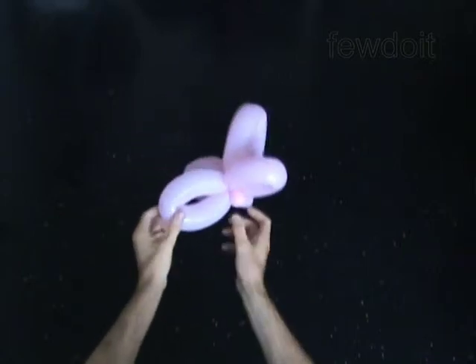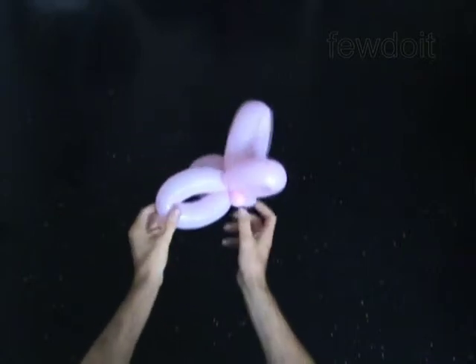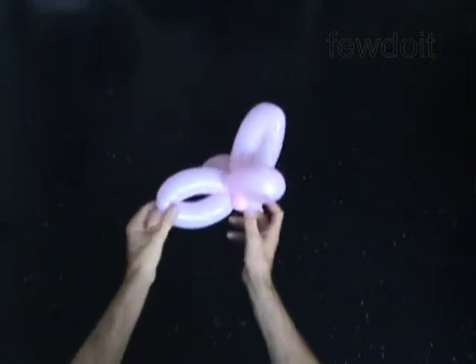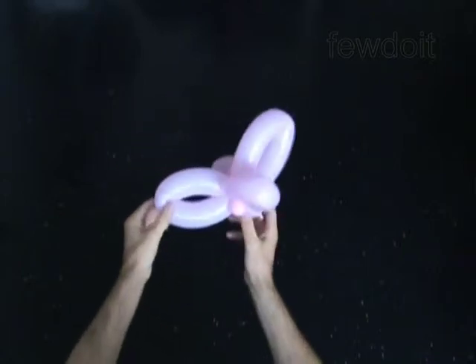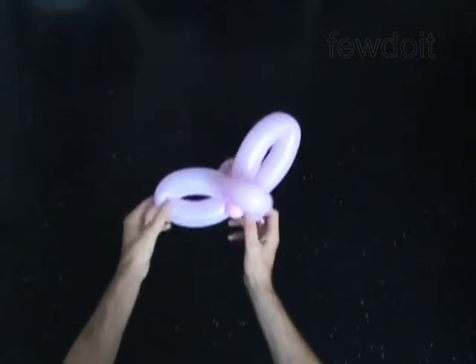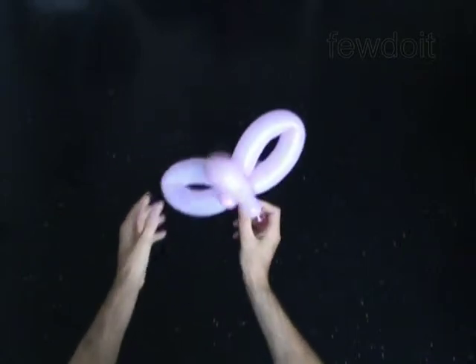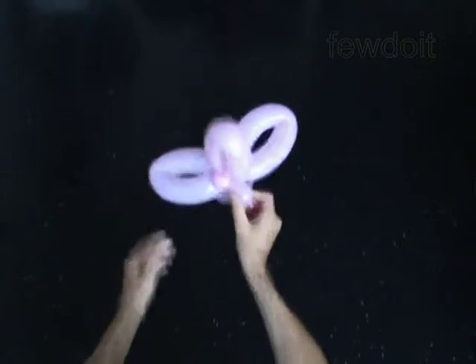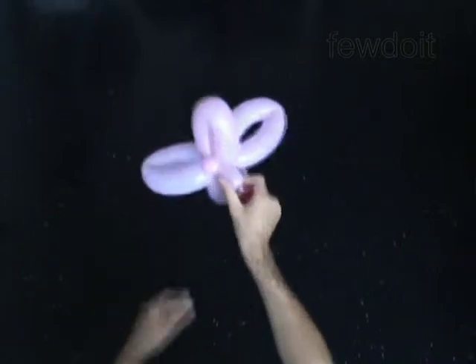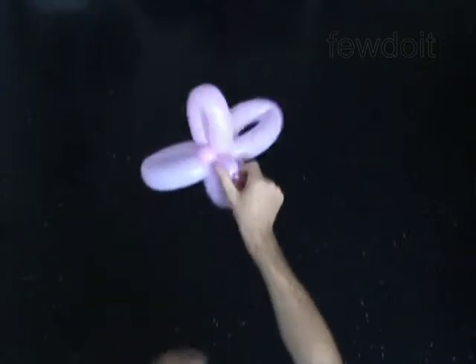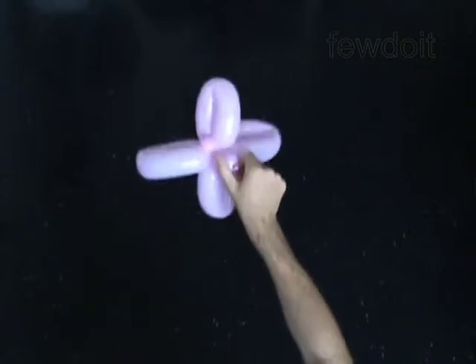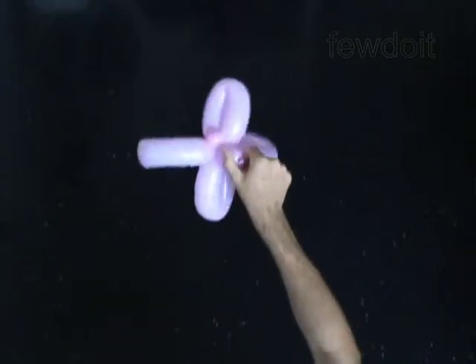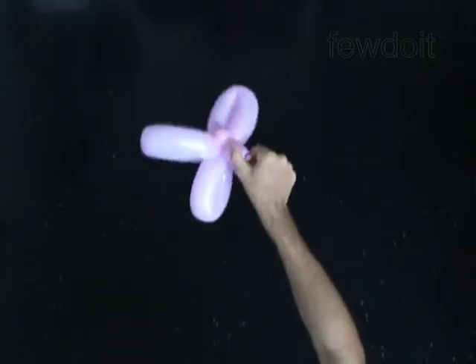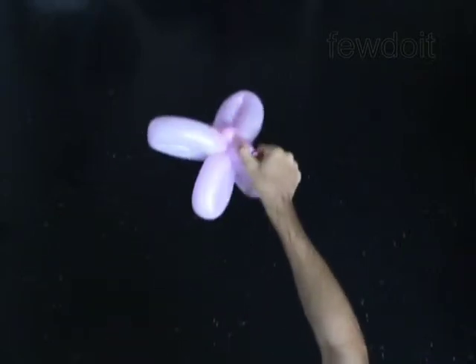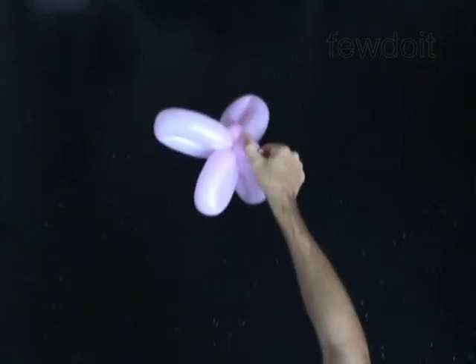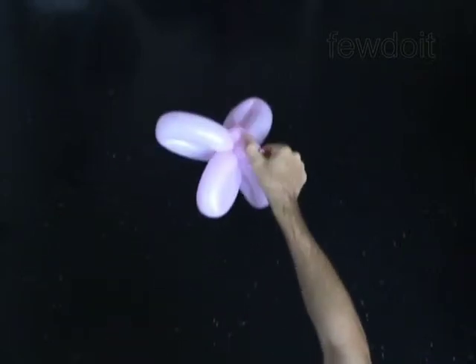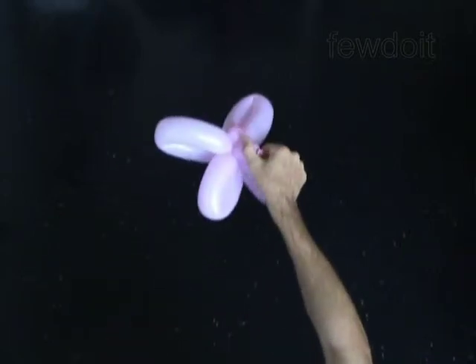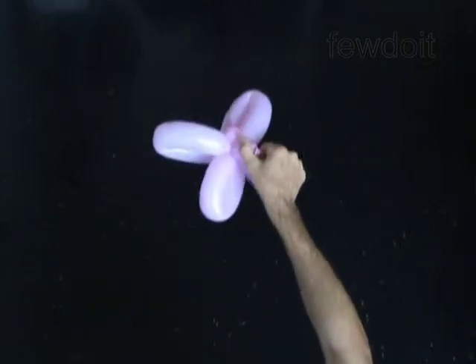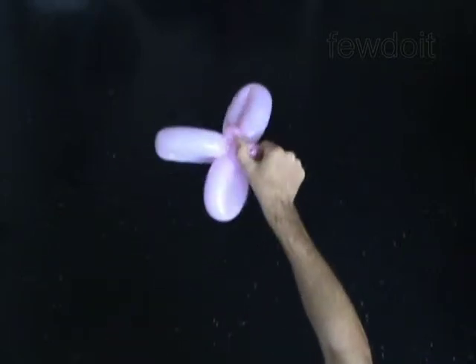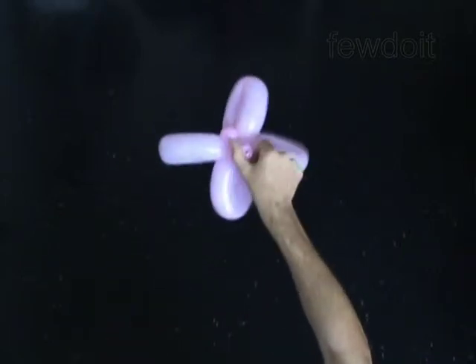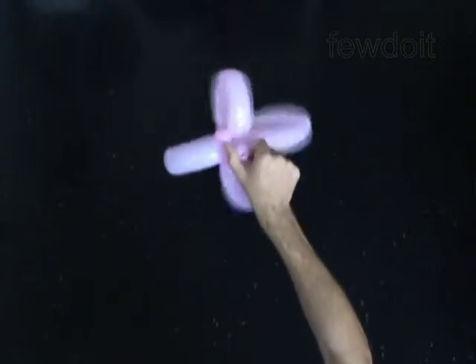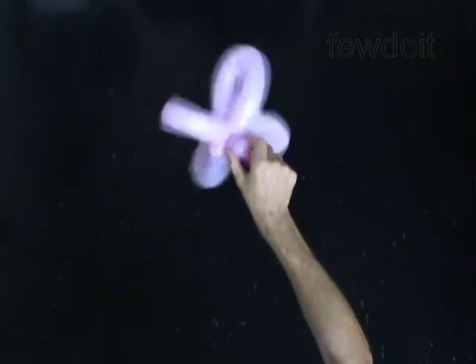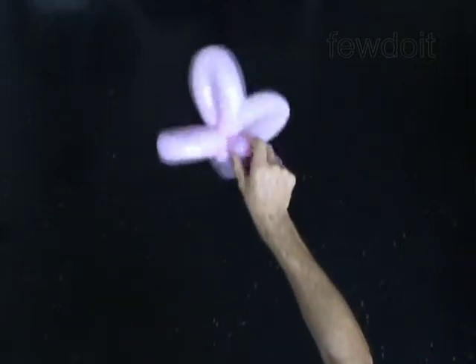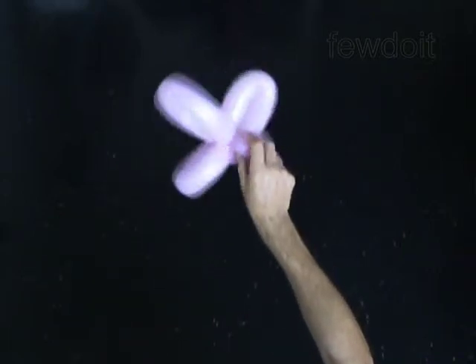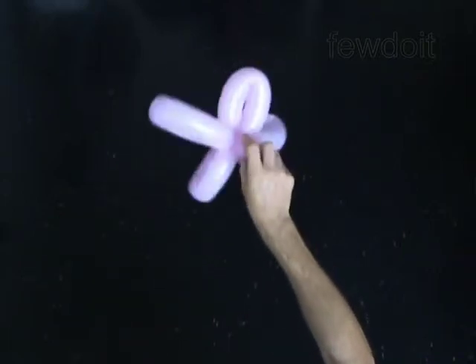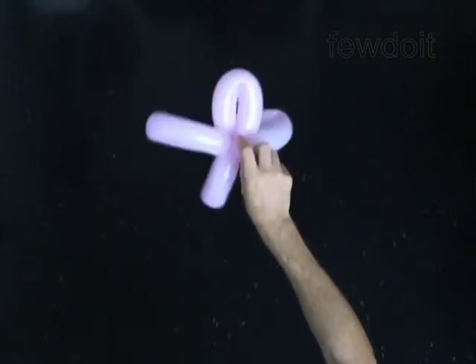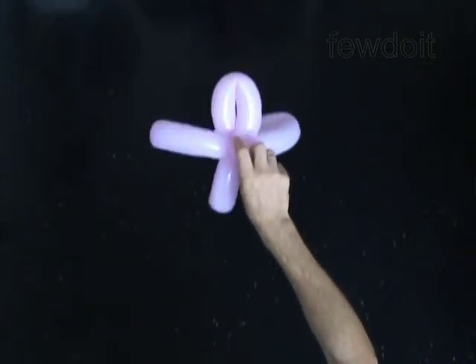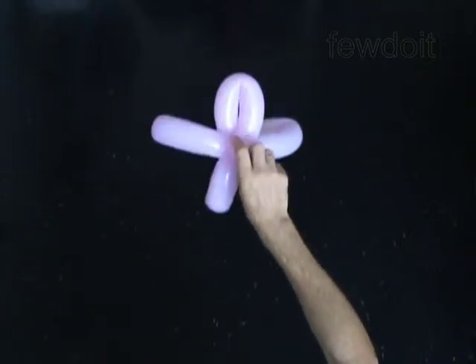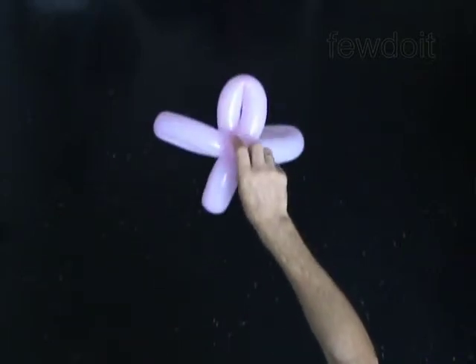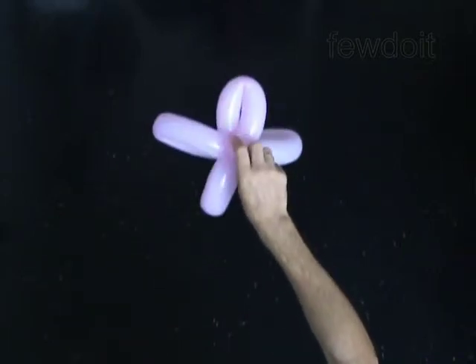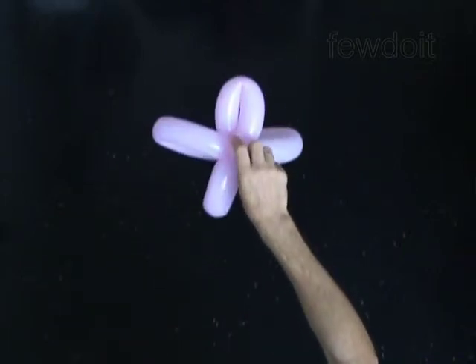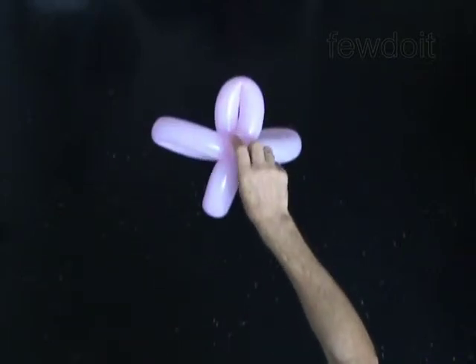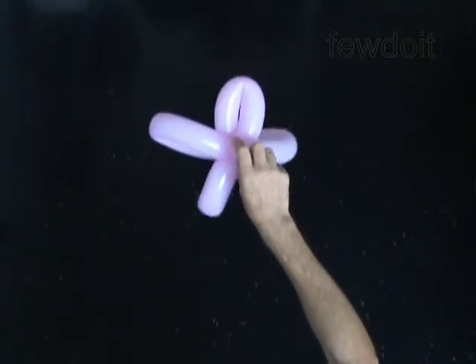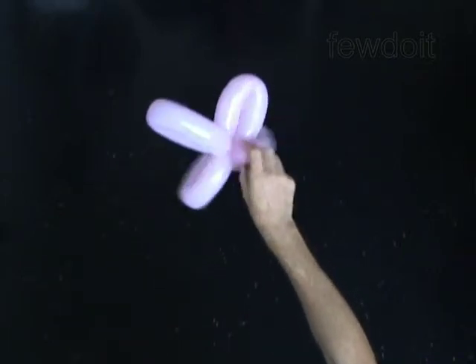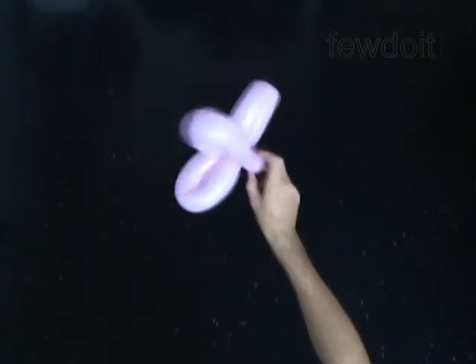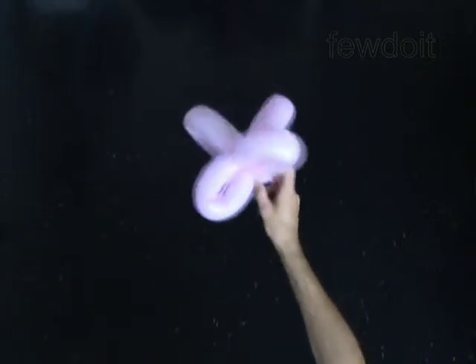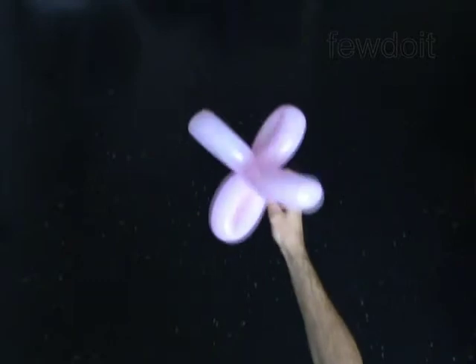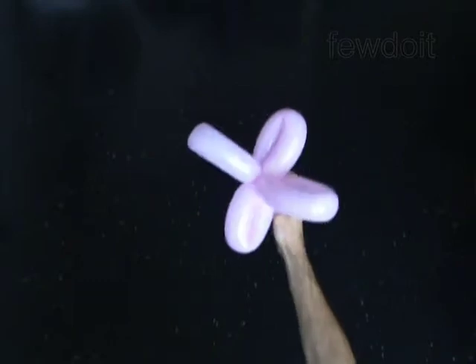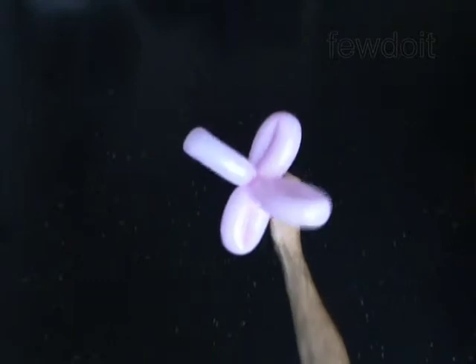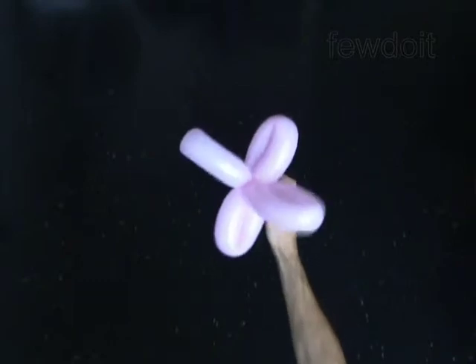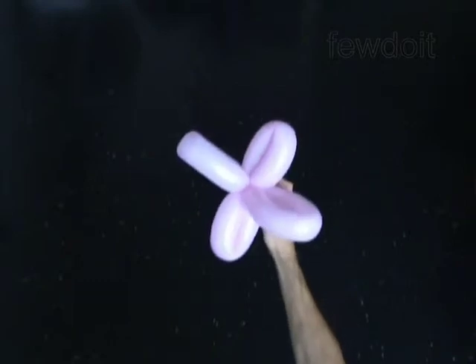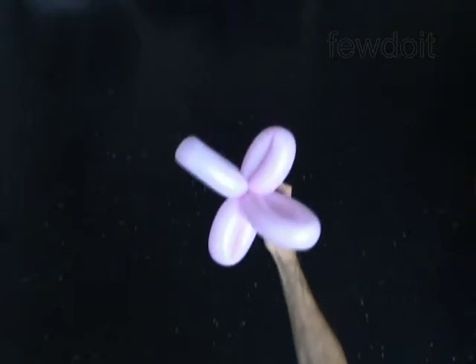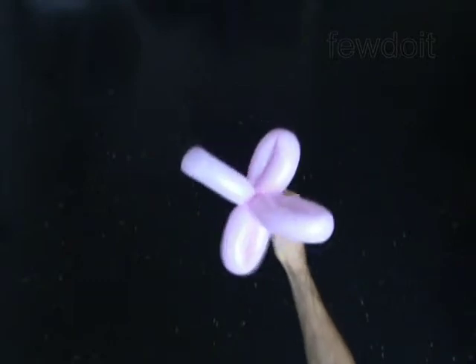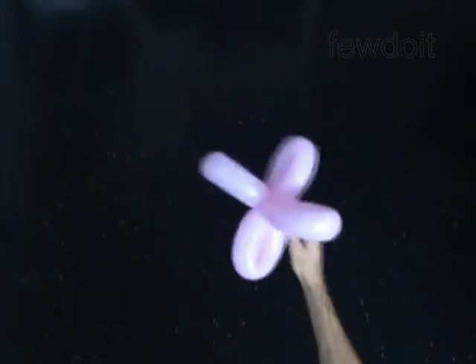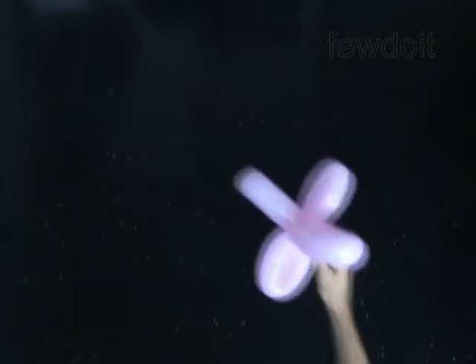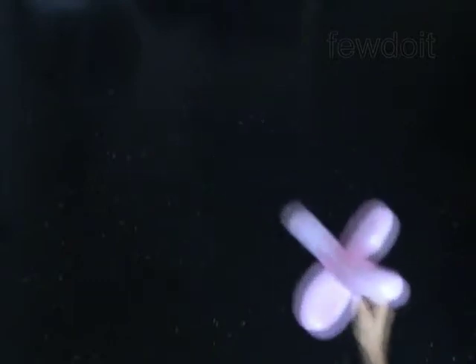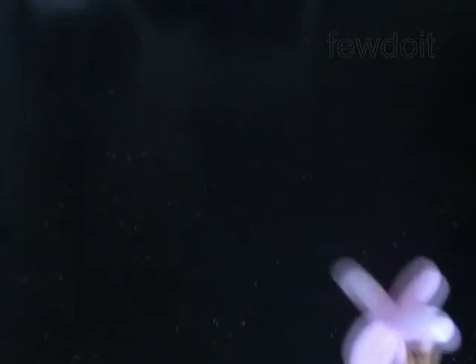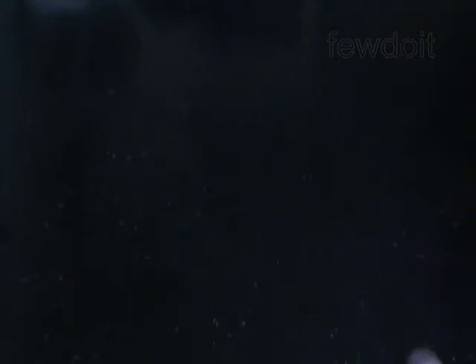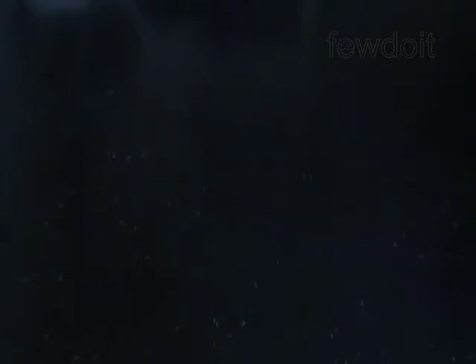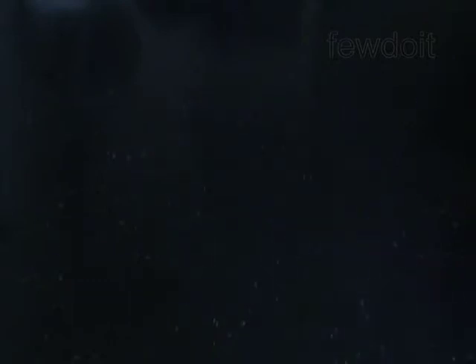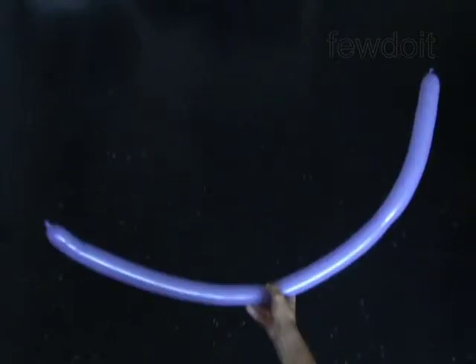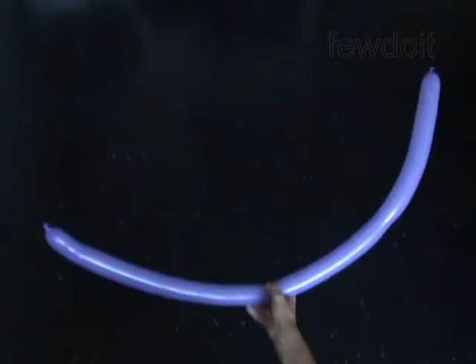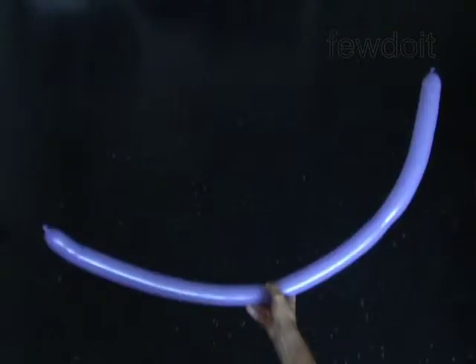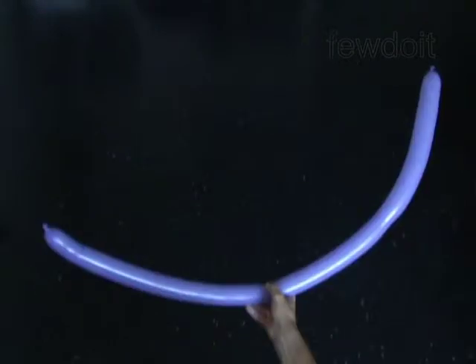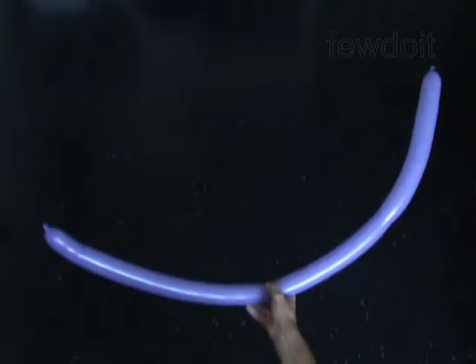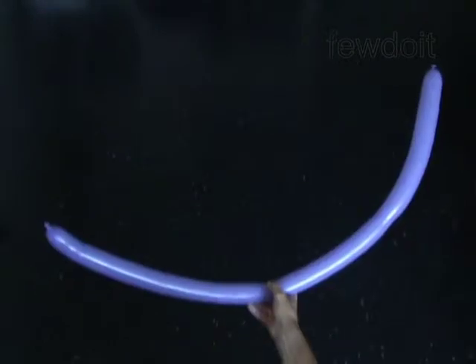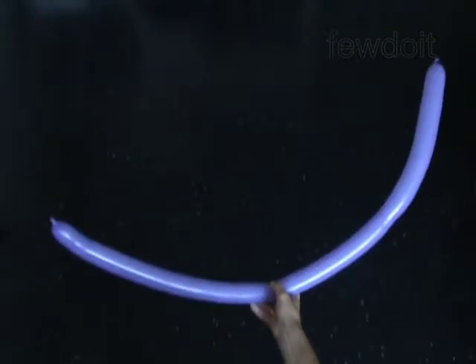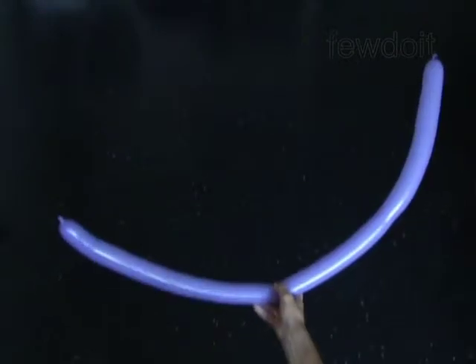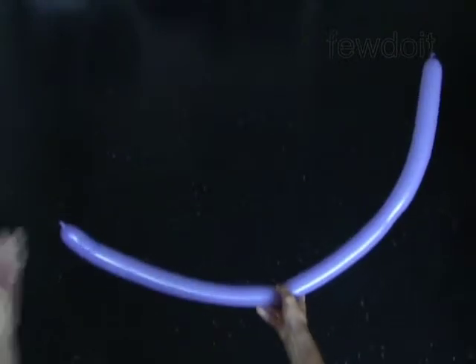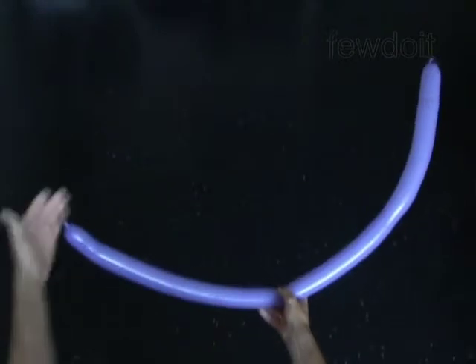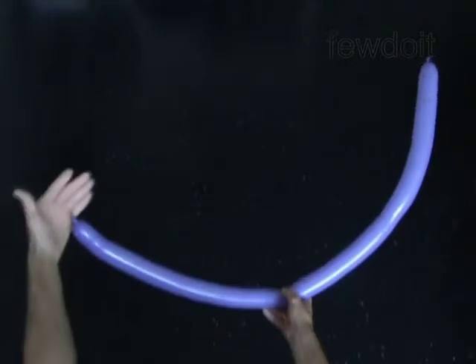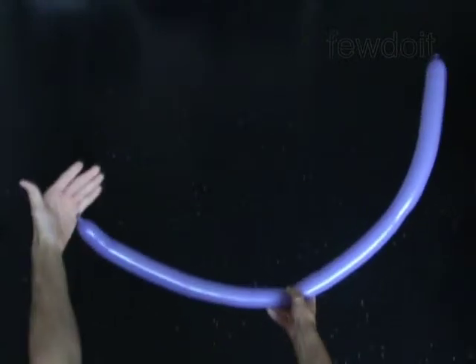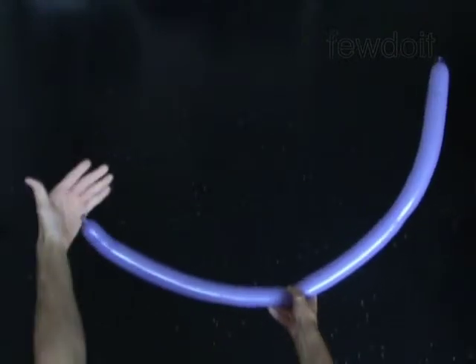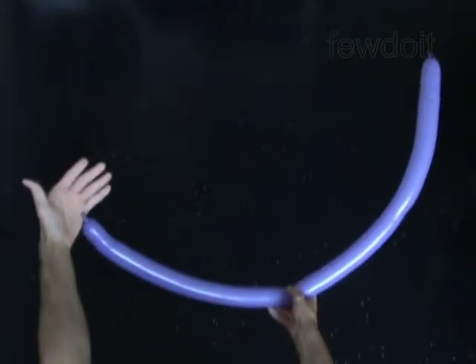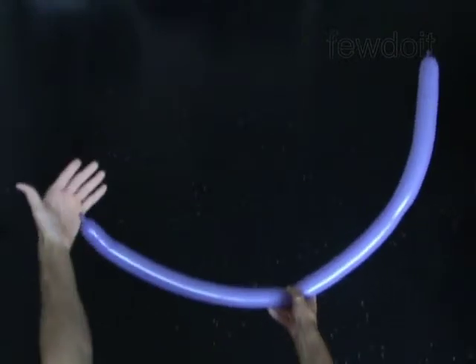You have made the first bloom. Put it aside for now. We are going to make another bloom using different techniques.